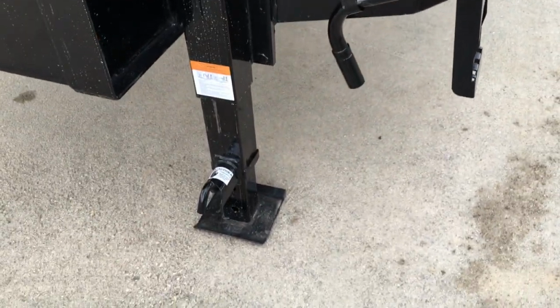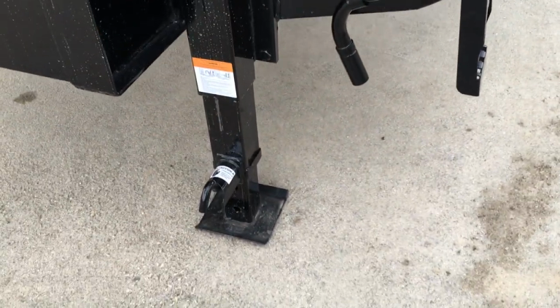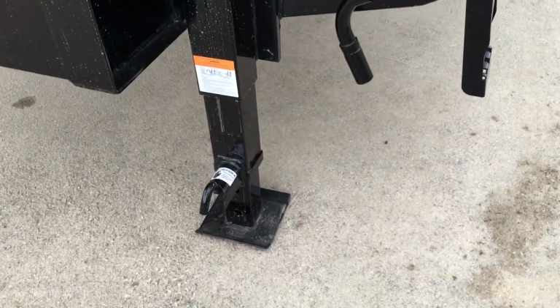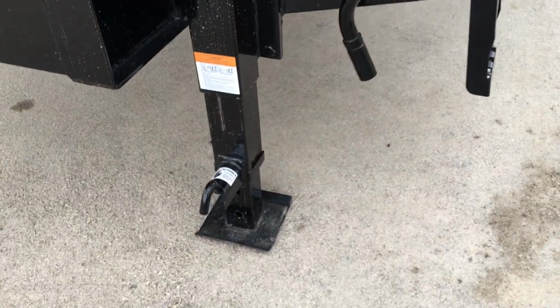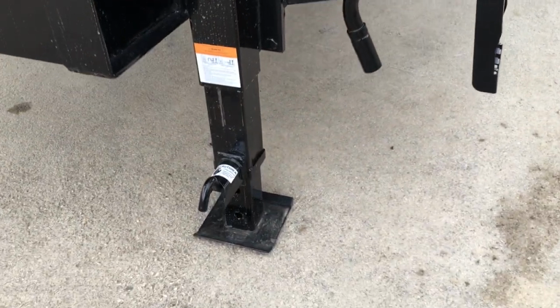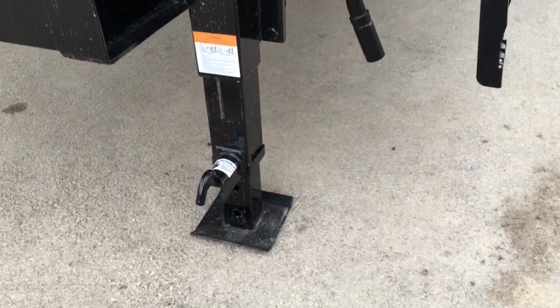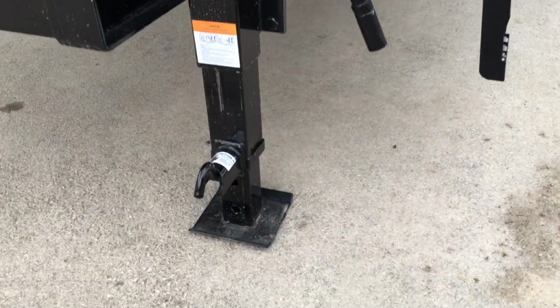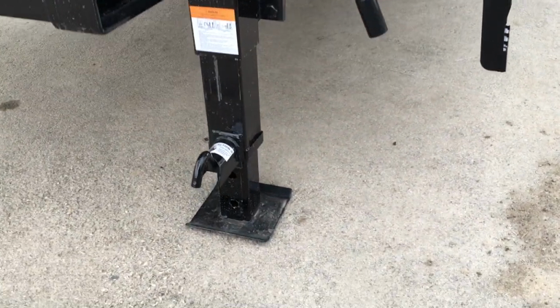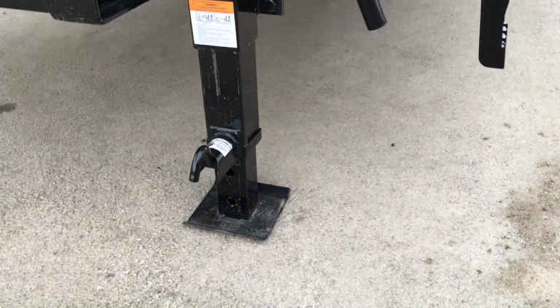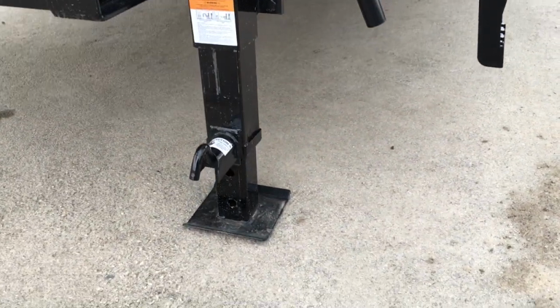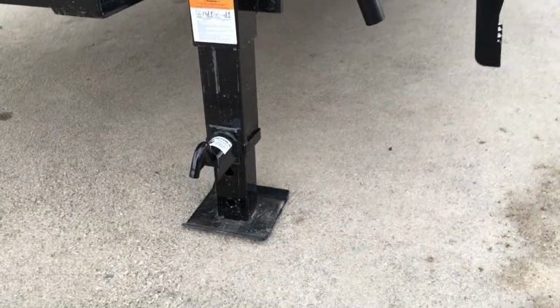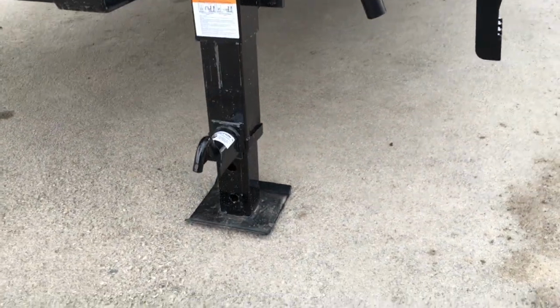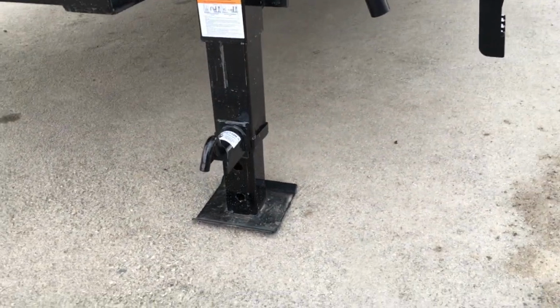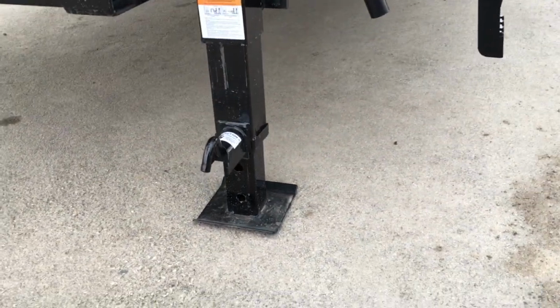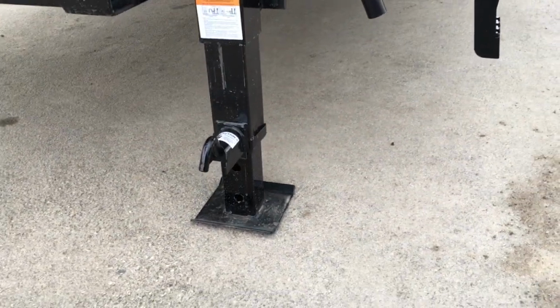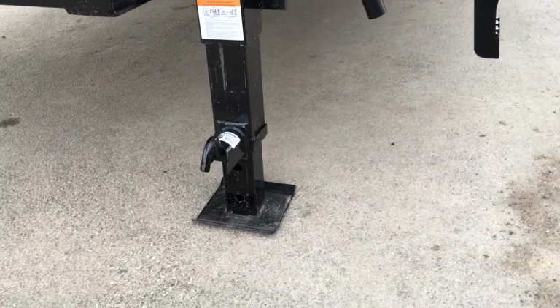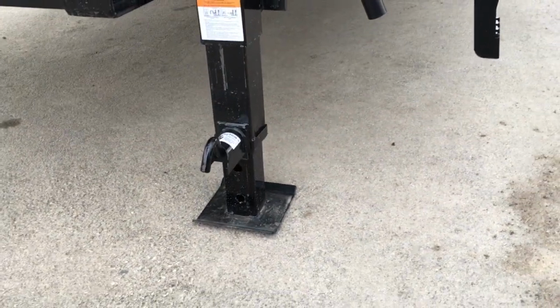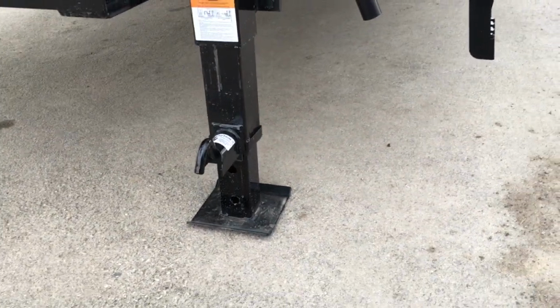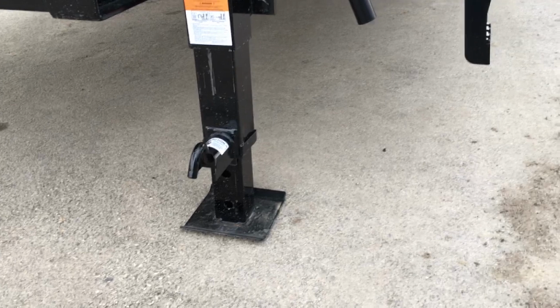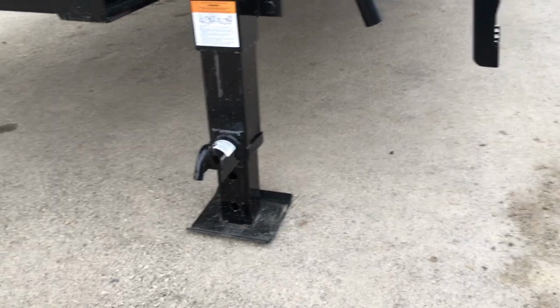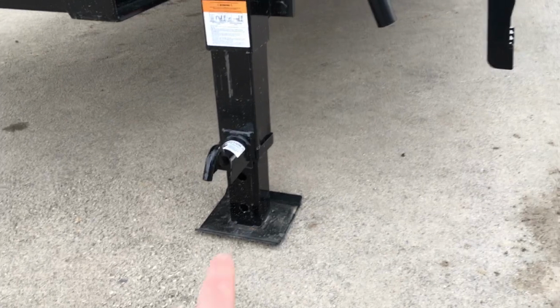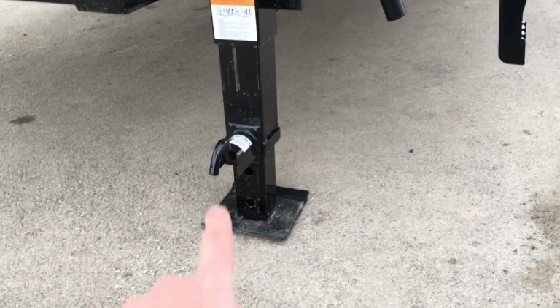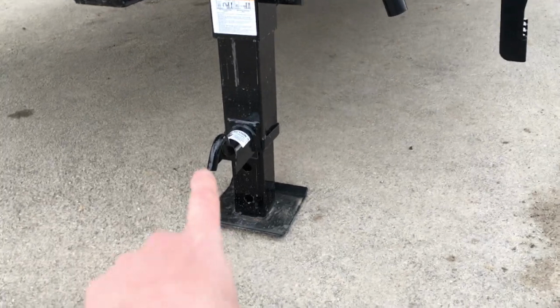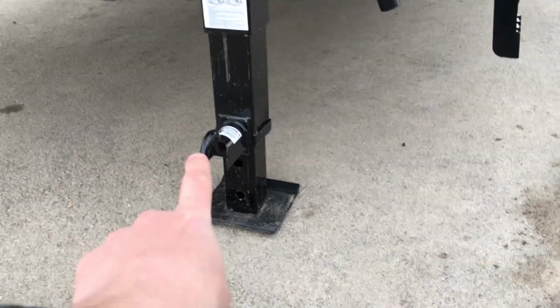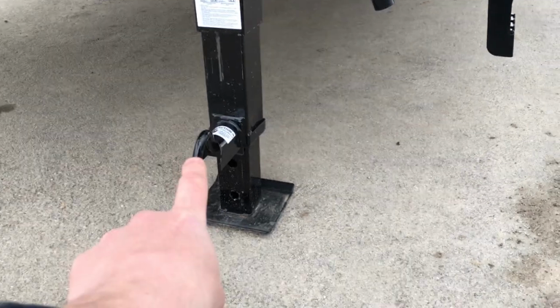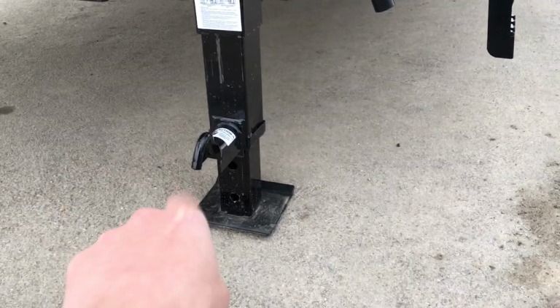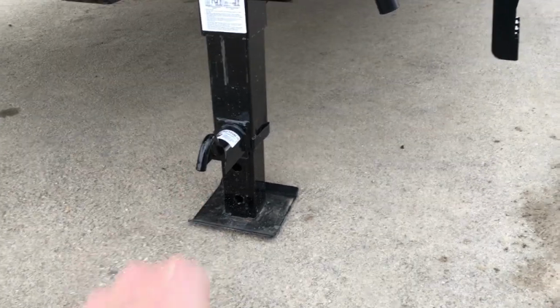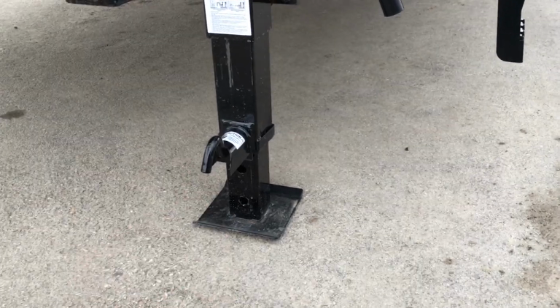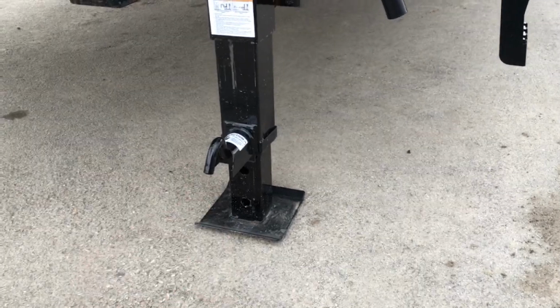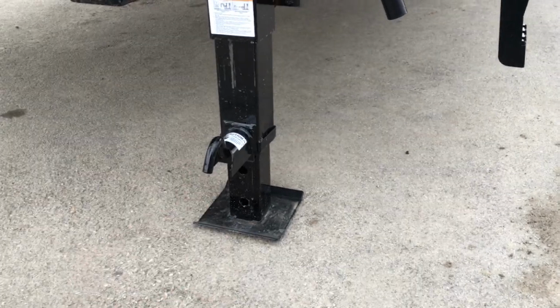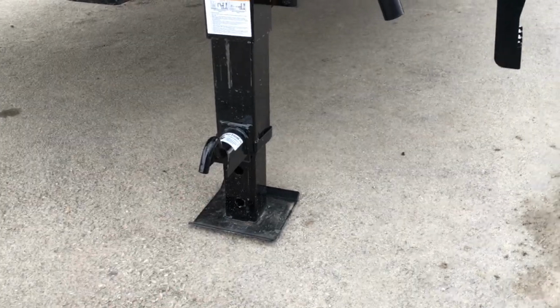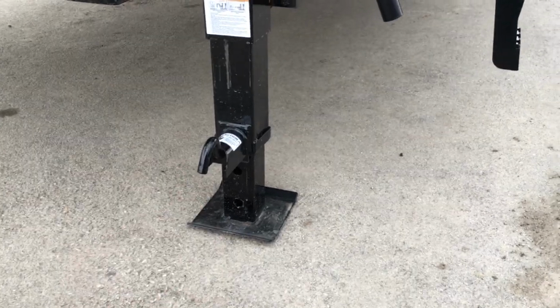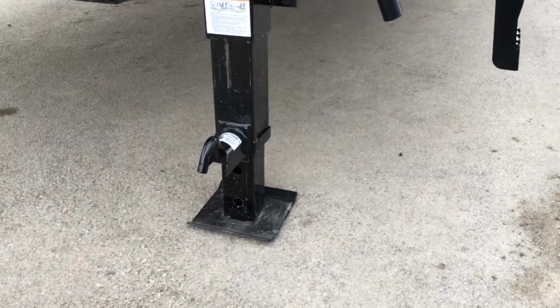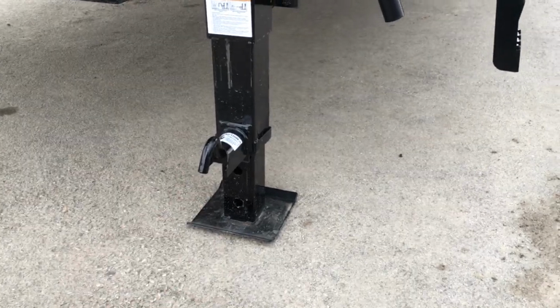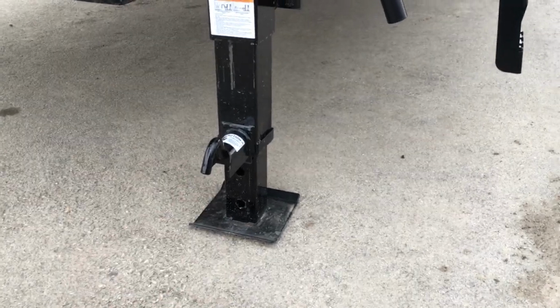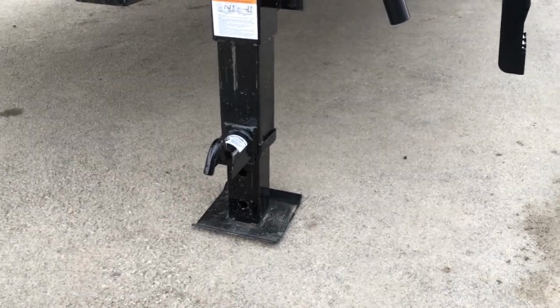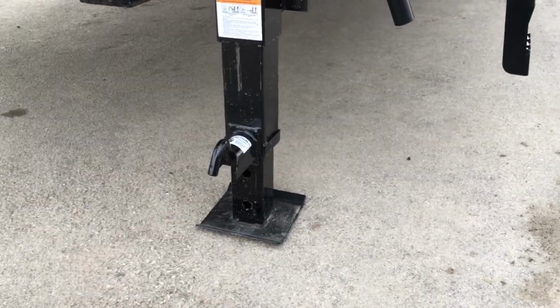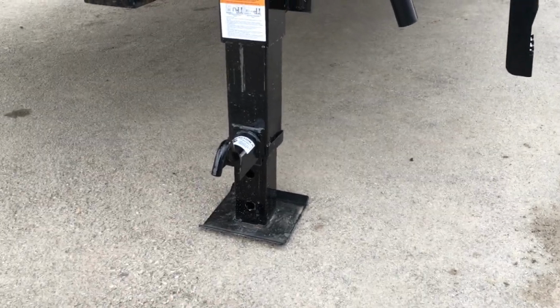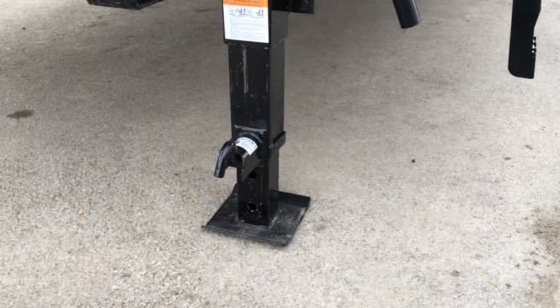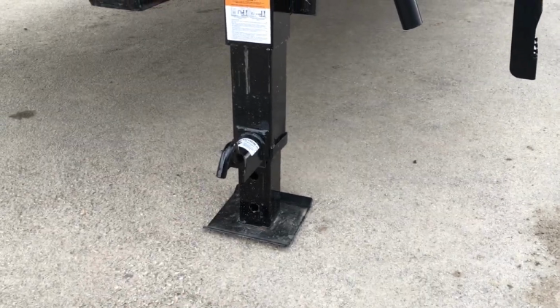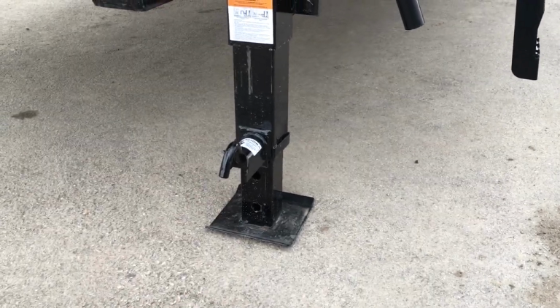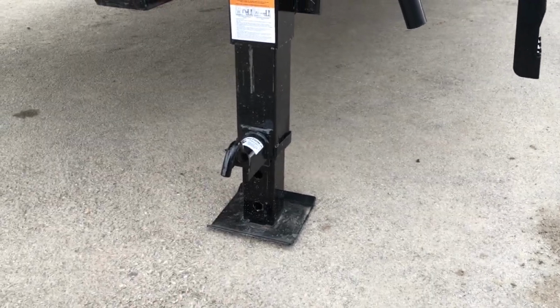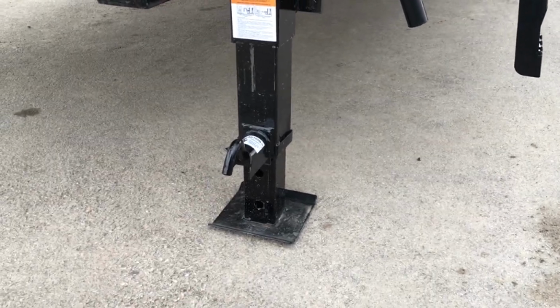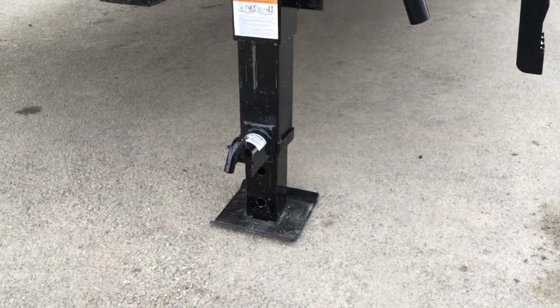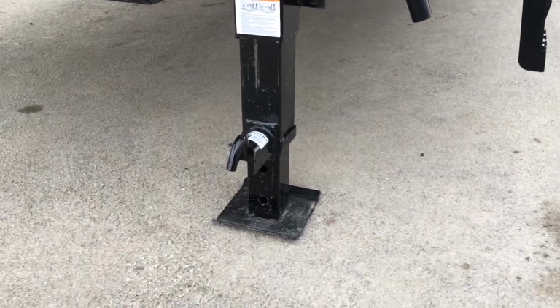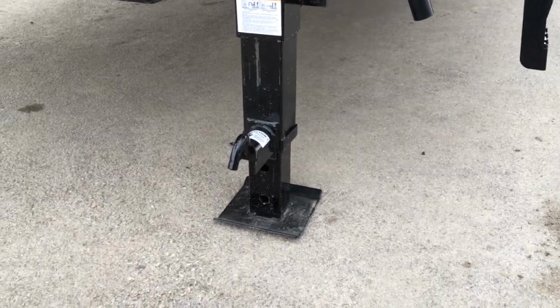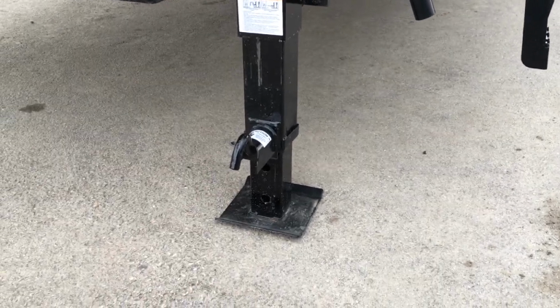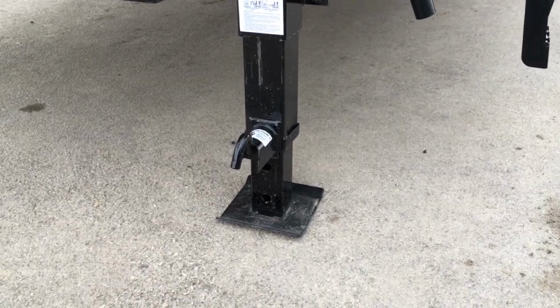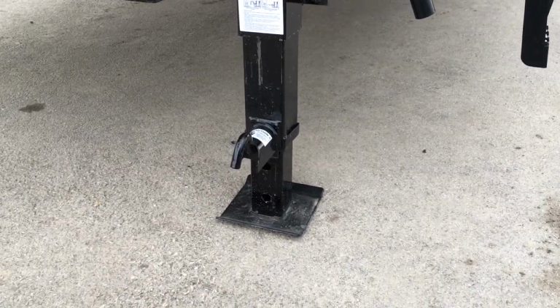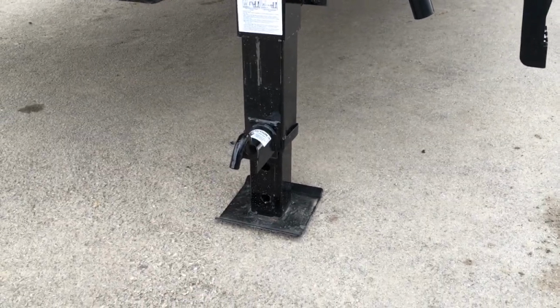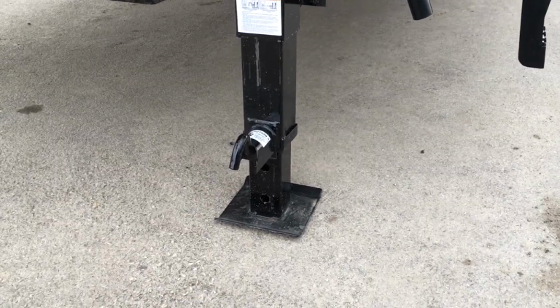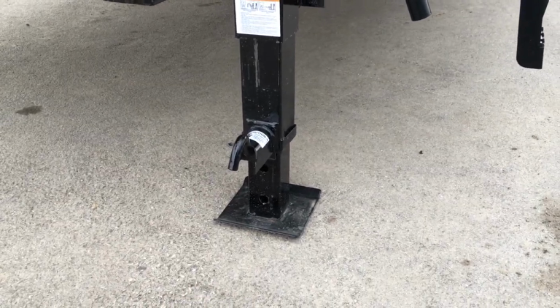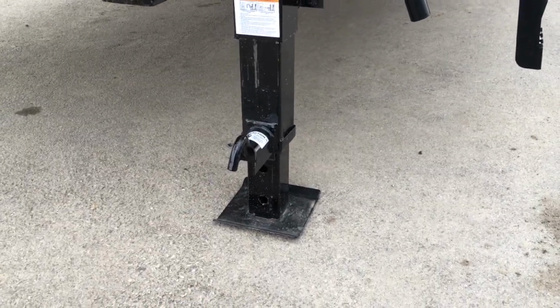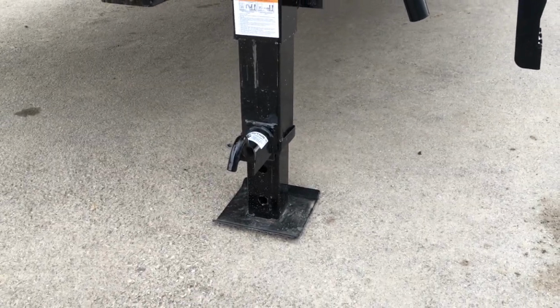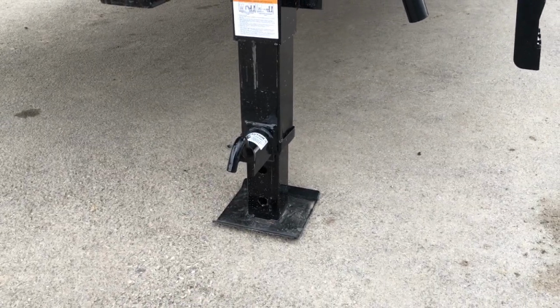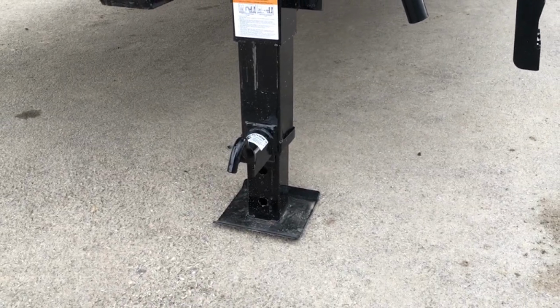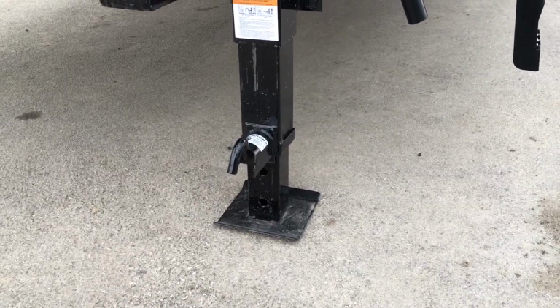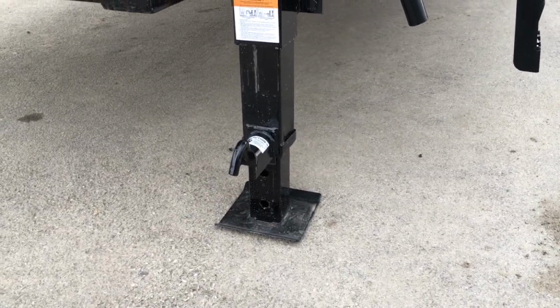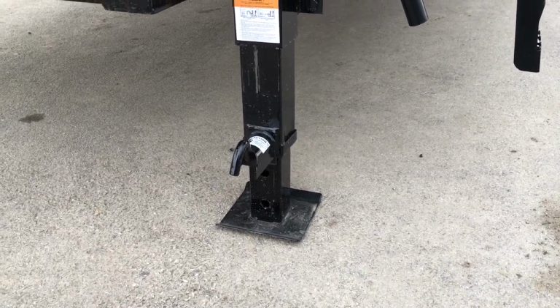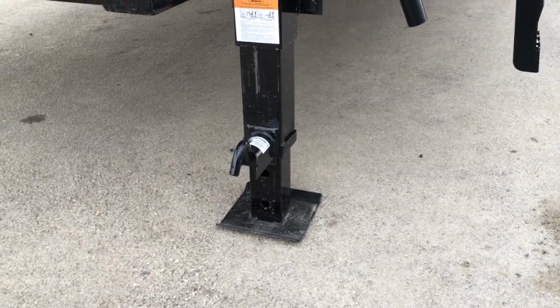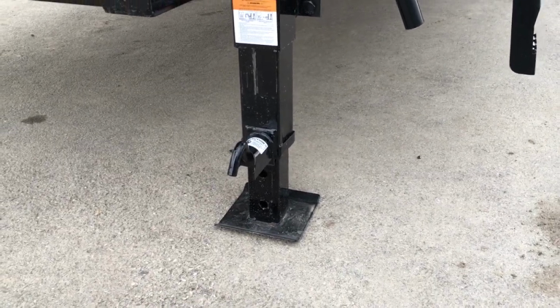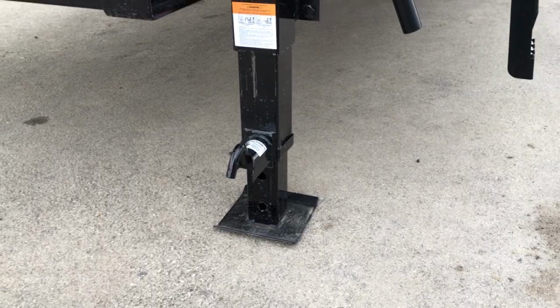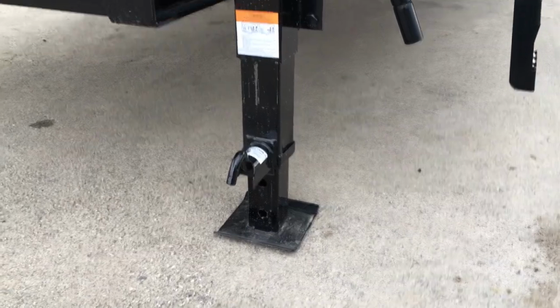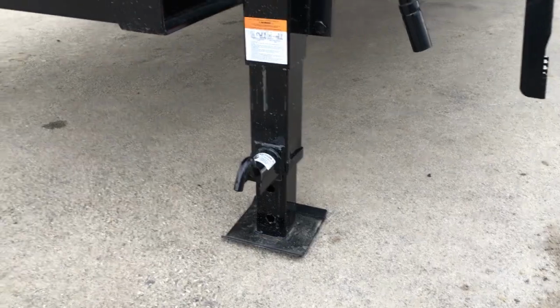If you've never used a 12k jack, you'd simply rotate the handle to the side and the leg will spring up in or retract out.